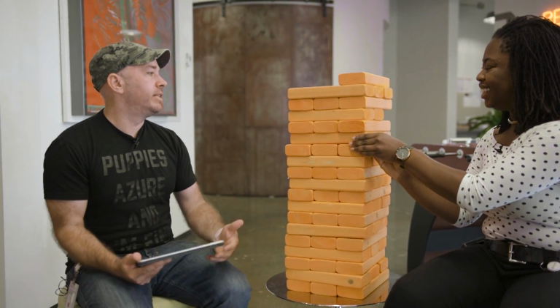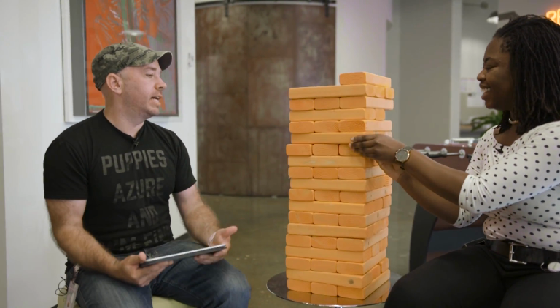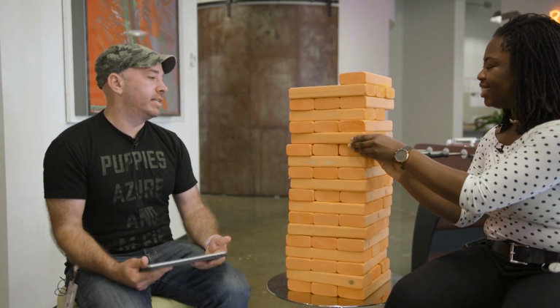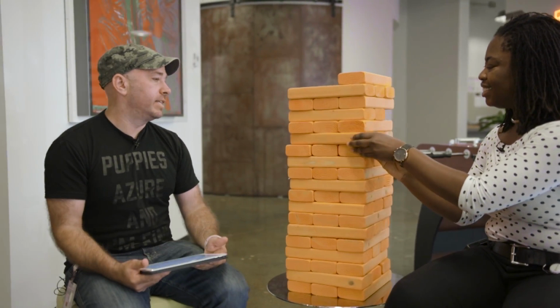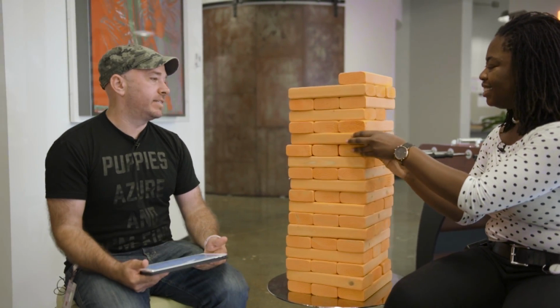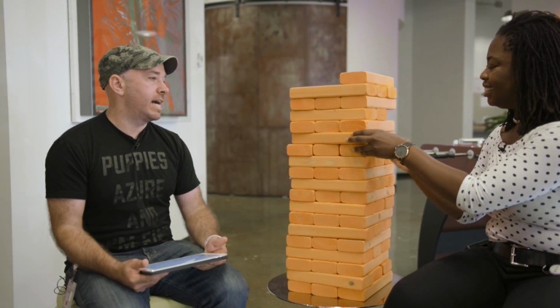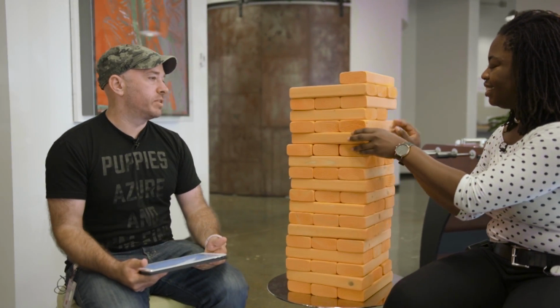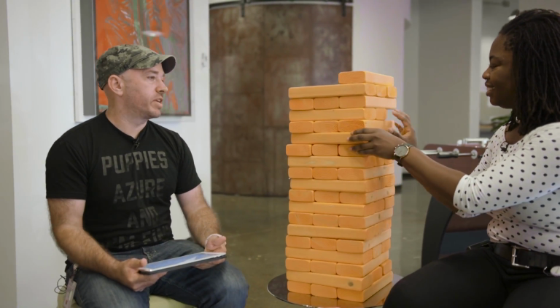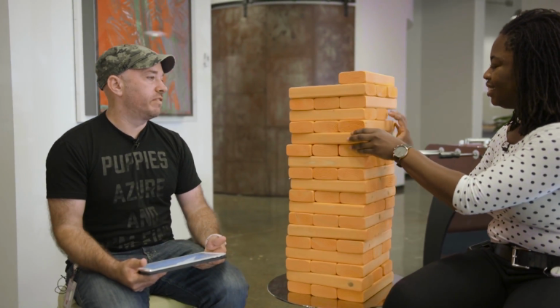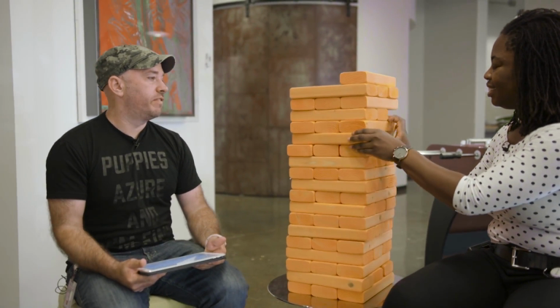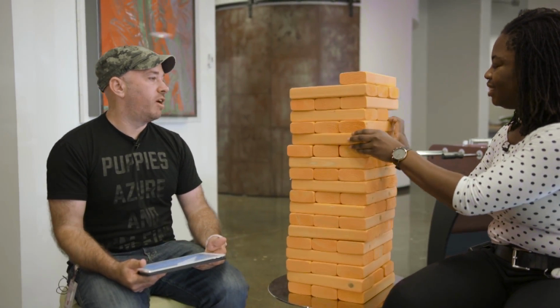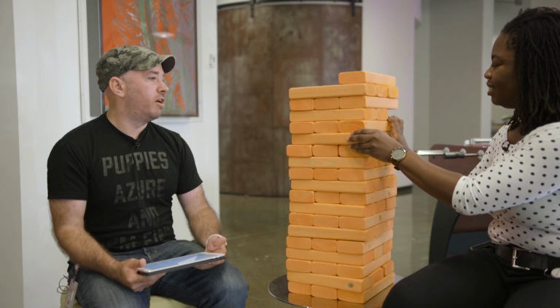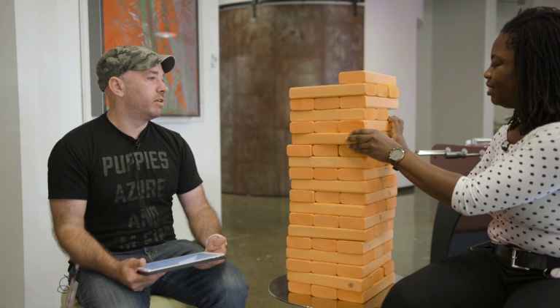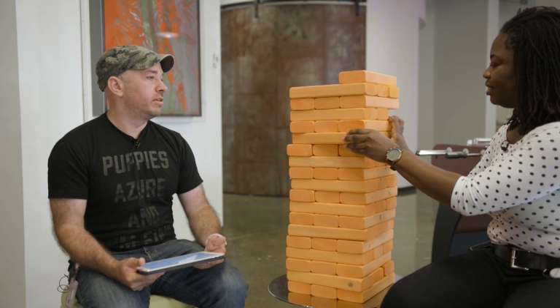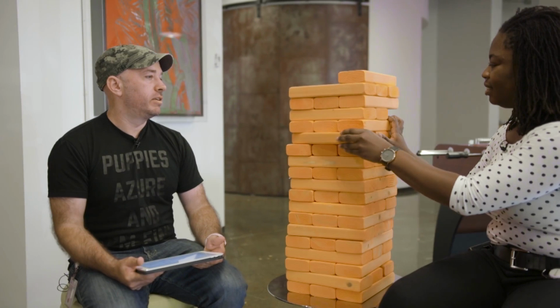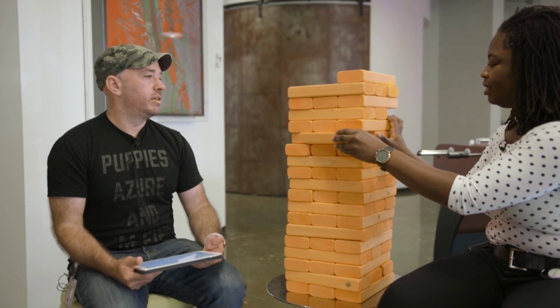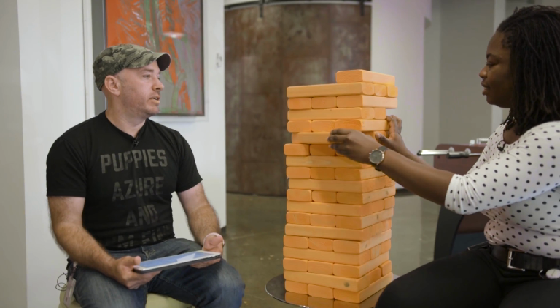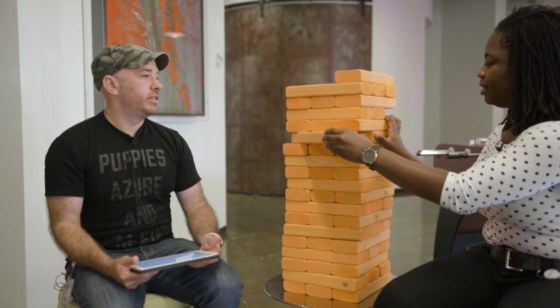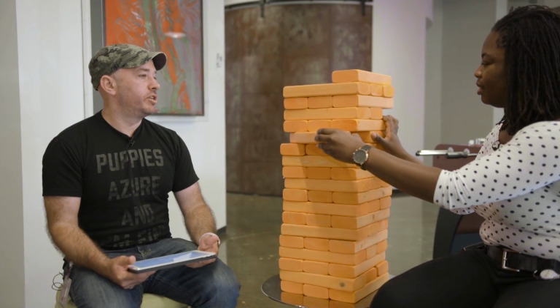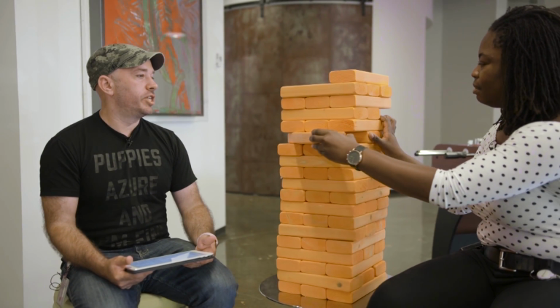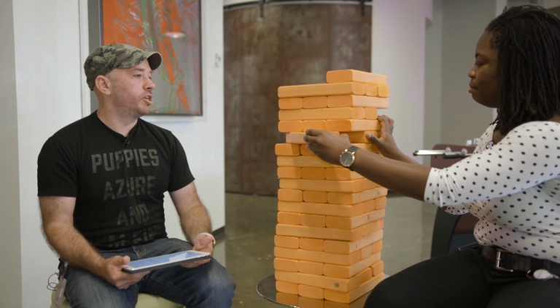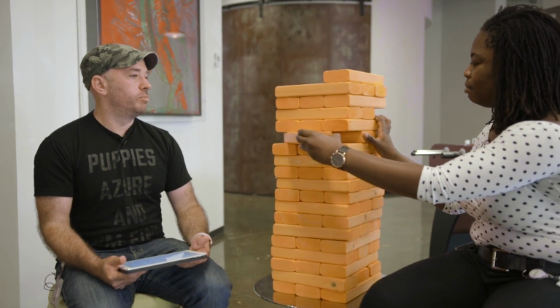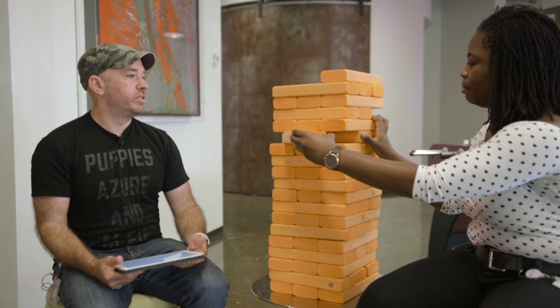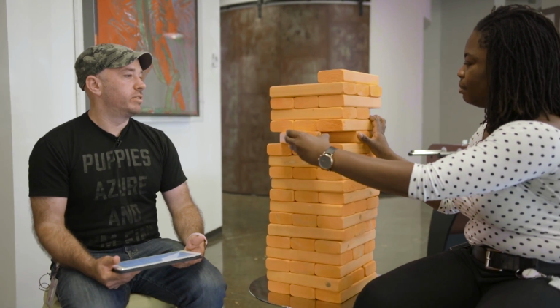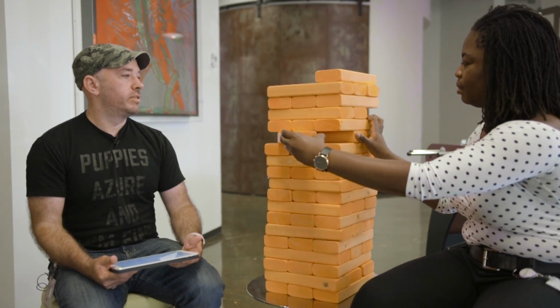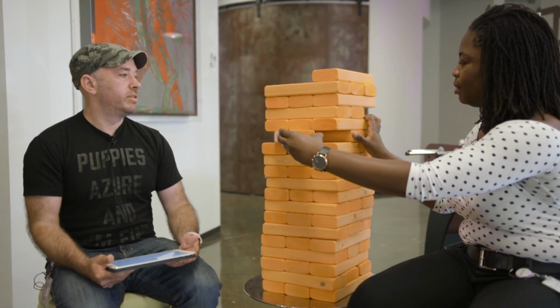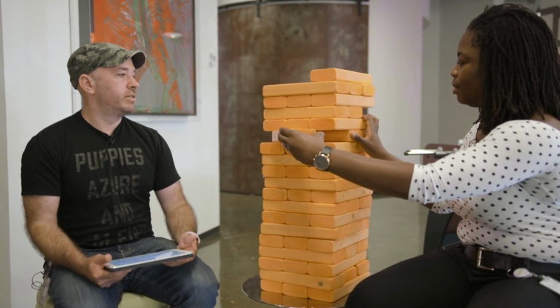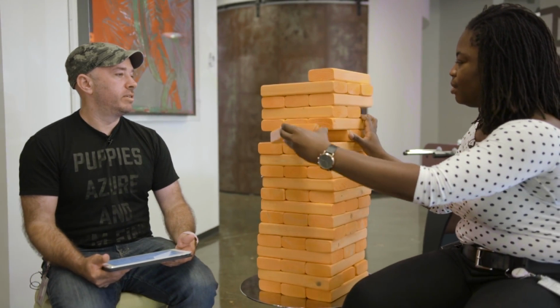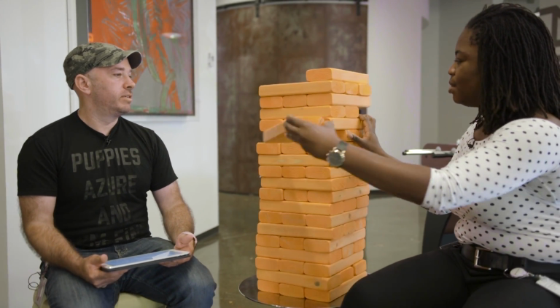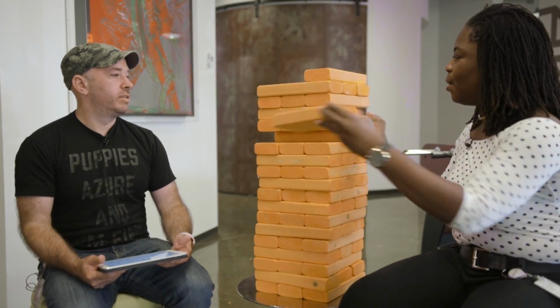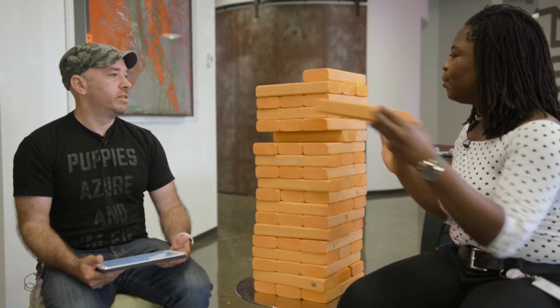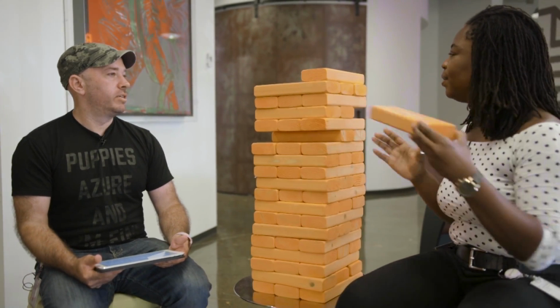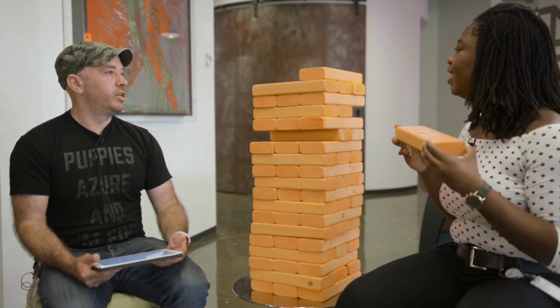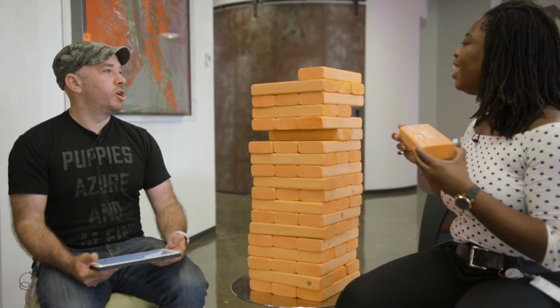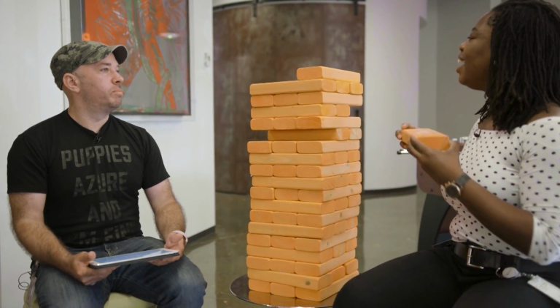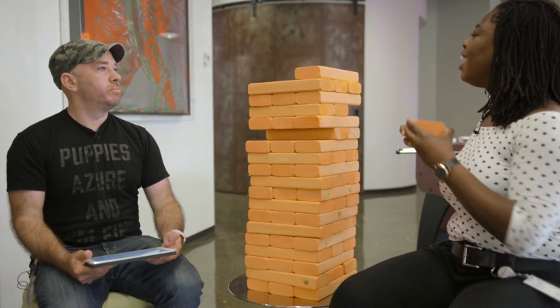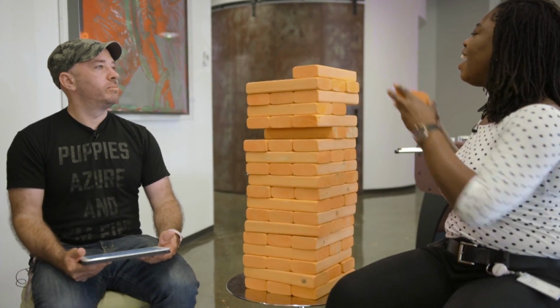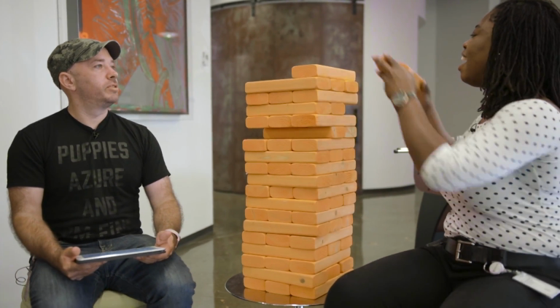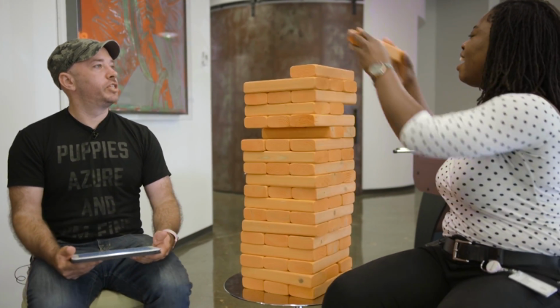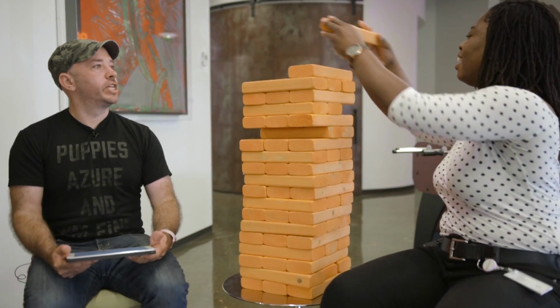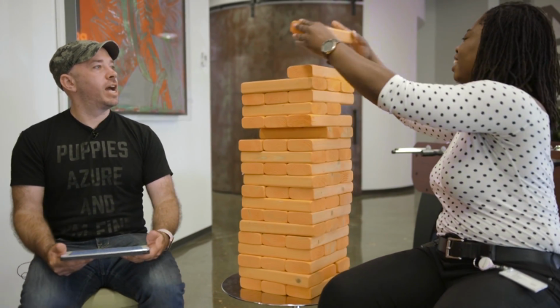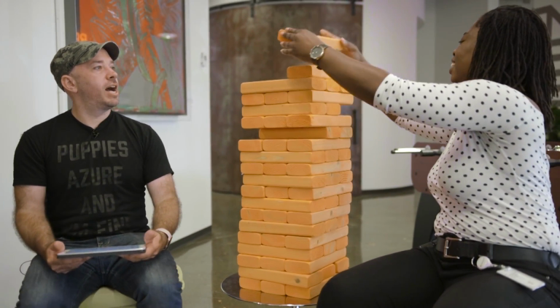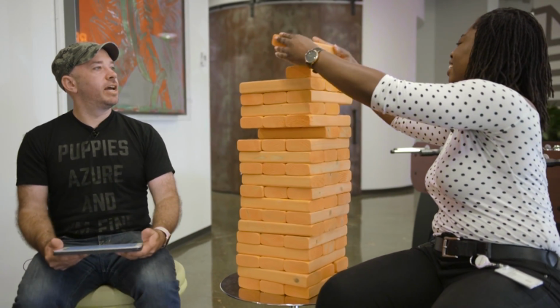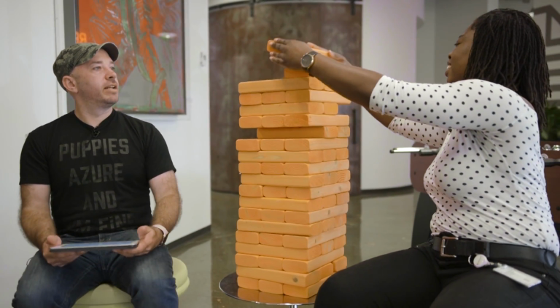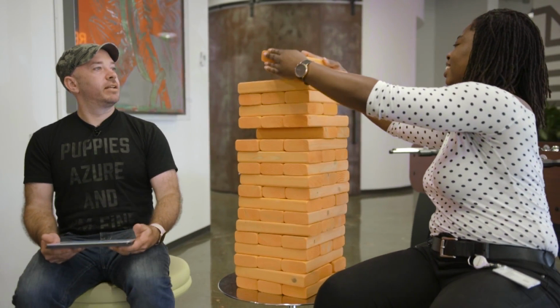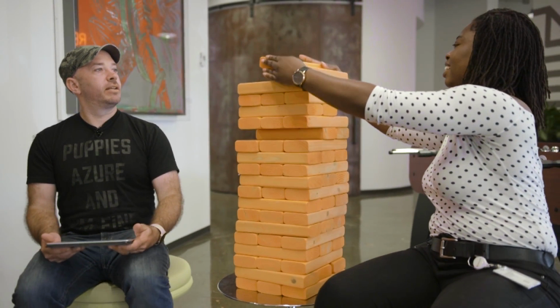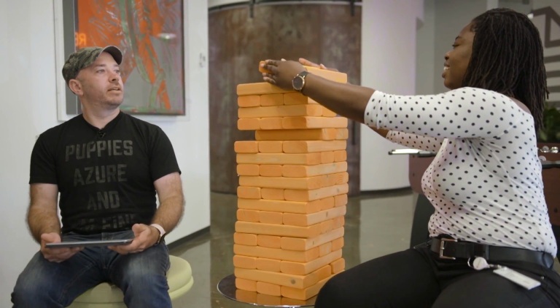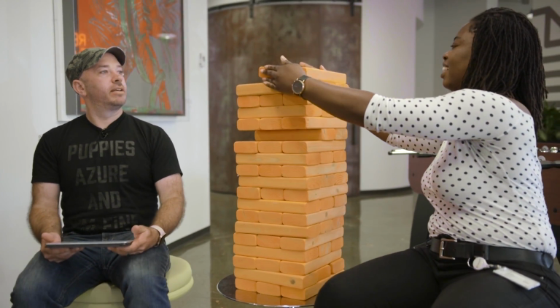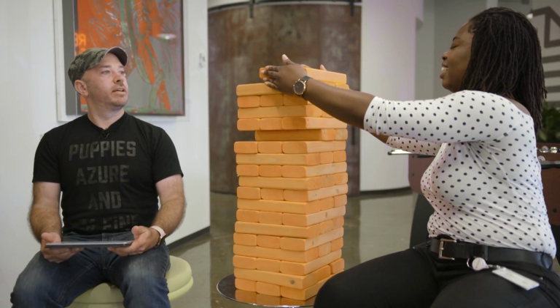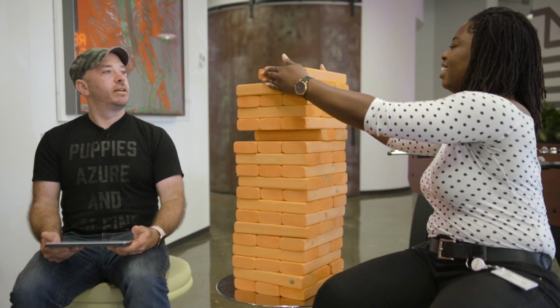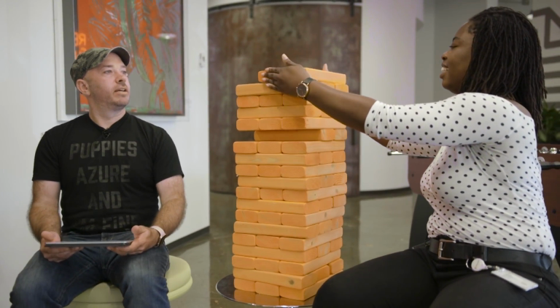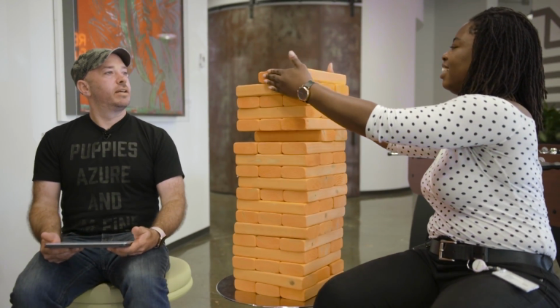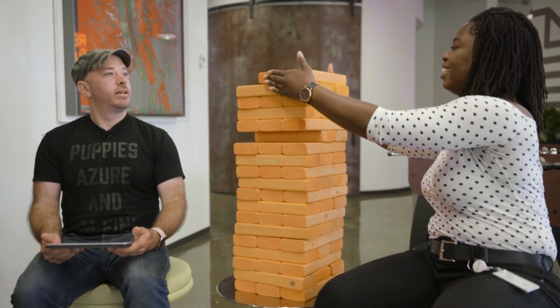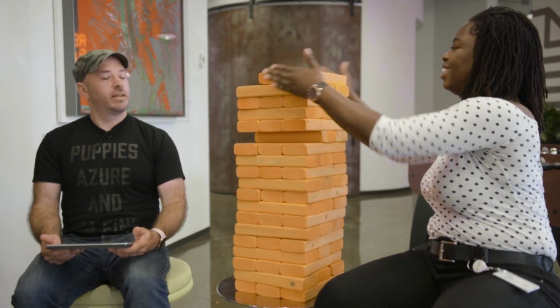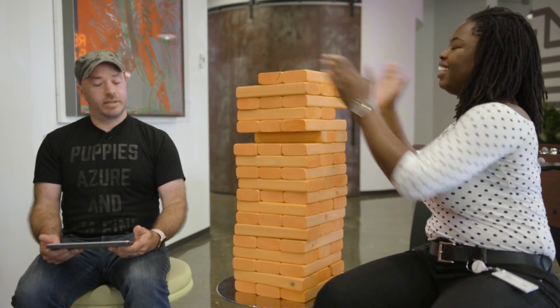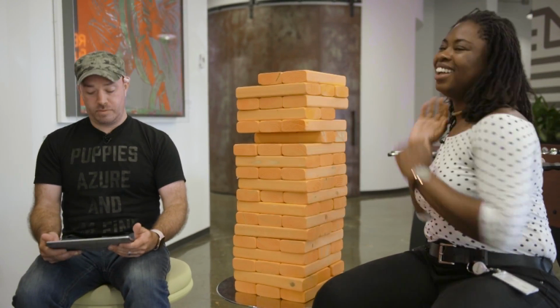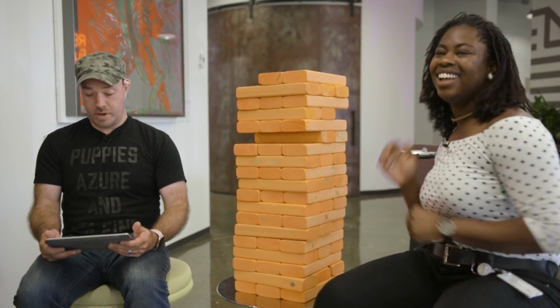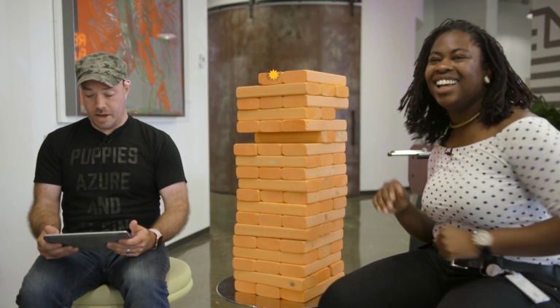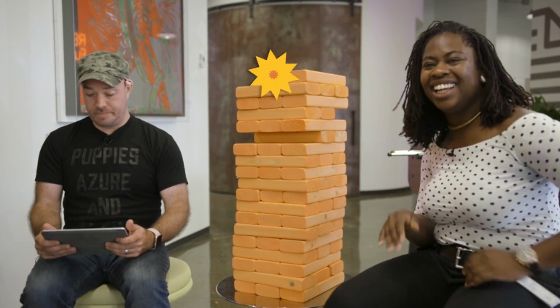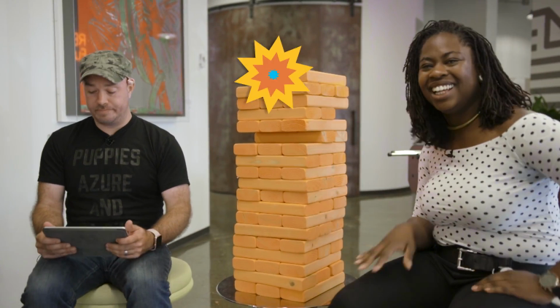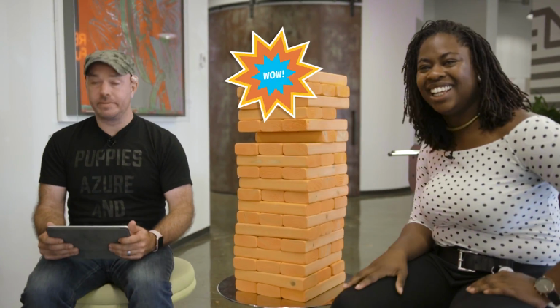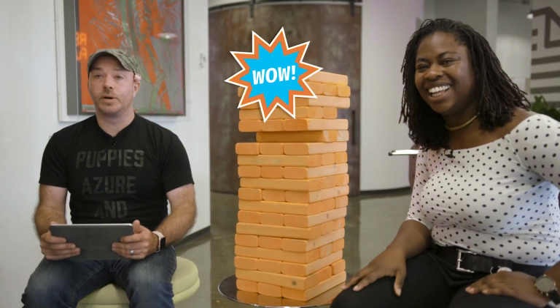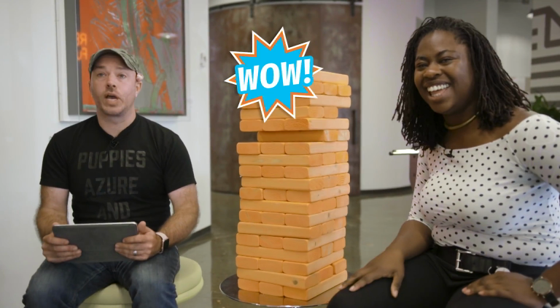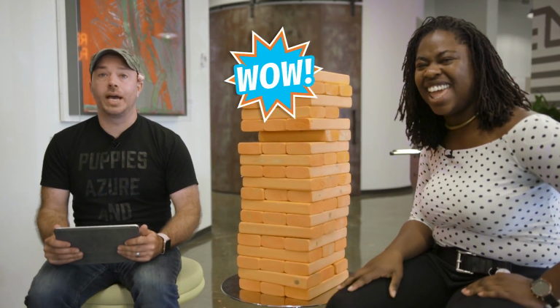This tower is going to fall. You're doomed. No. She got it. Wow.